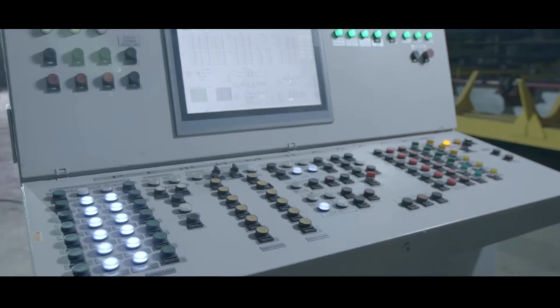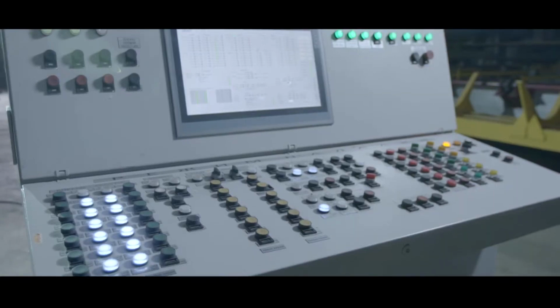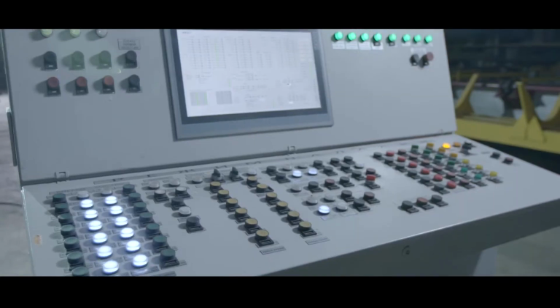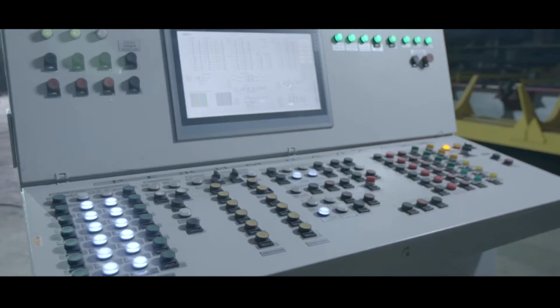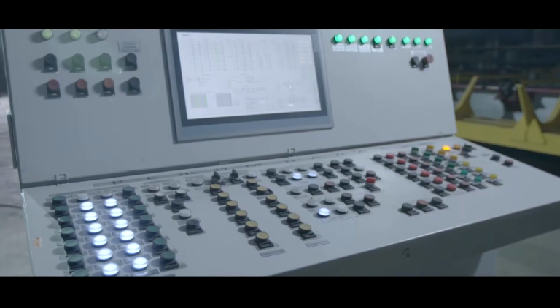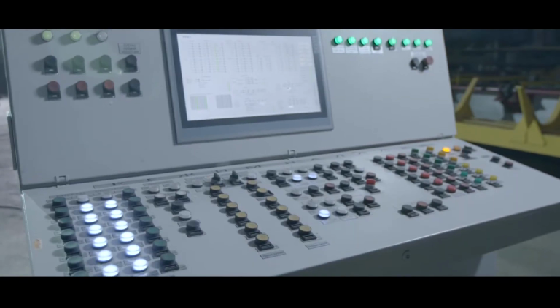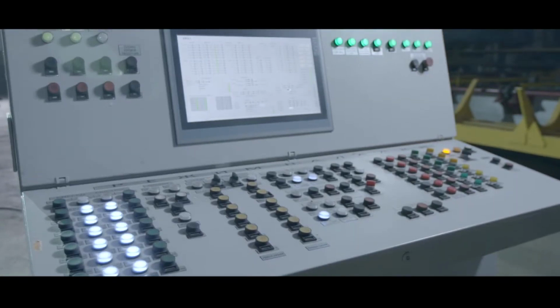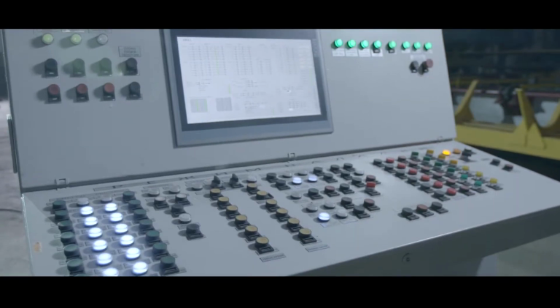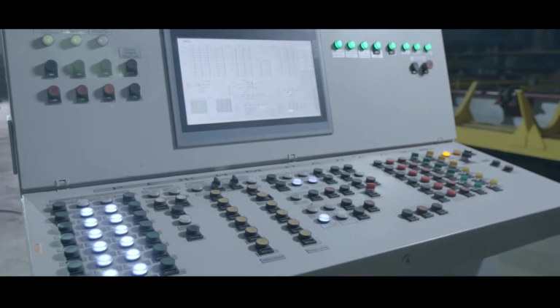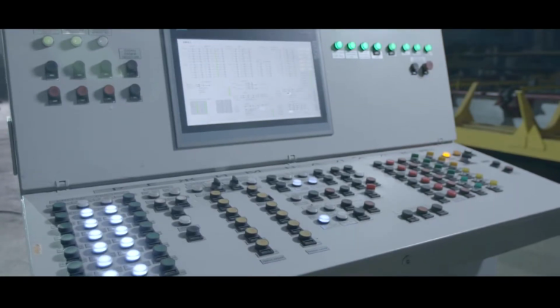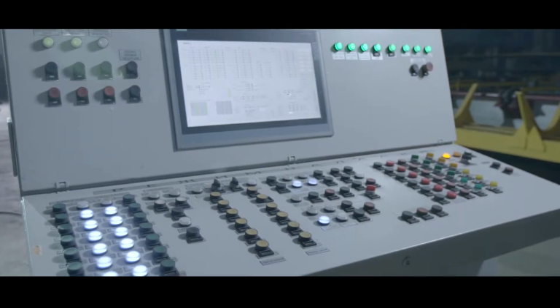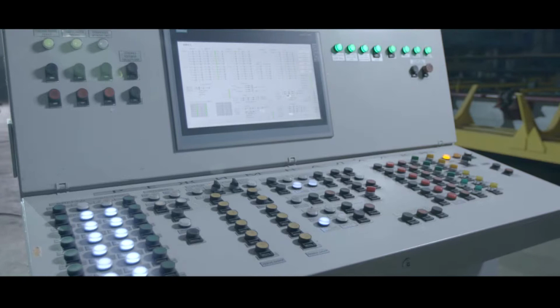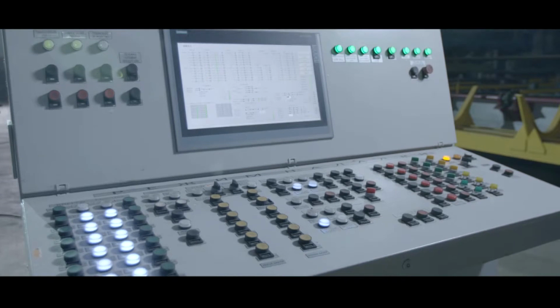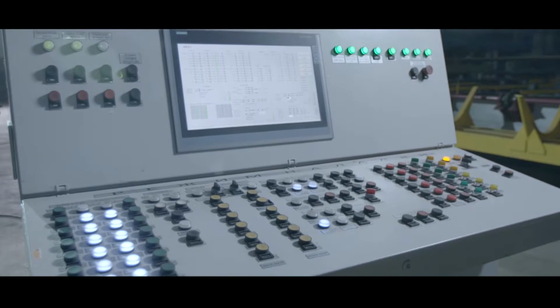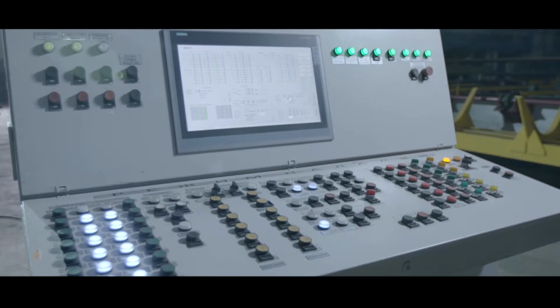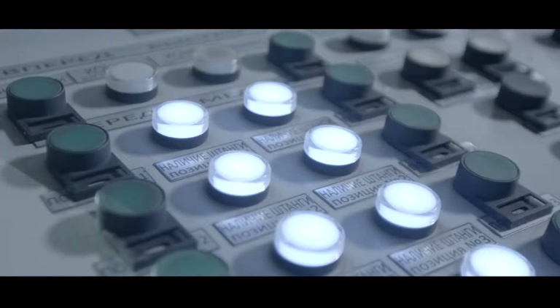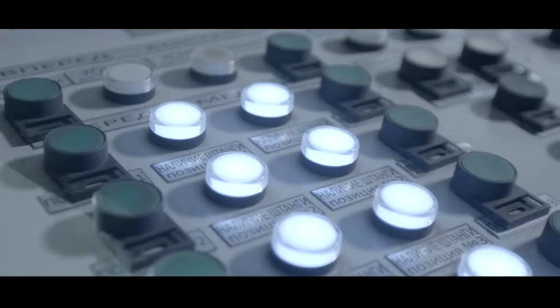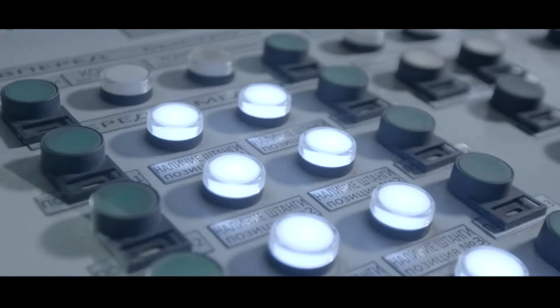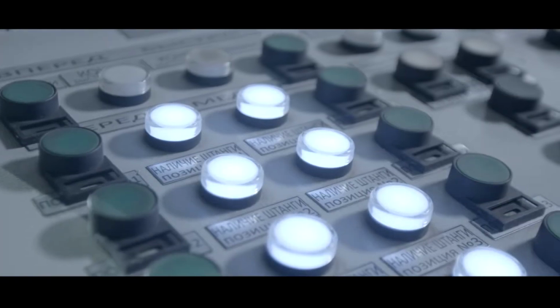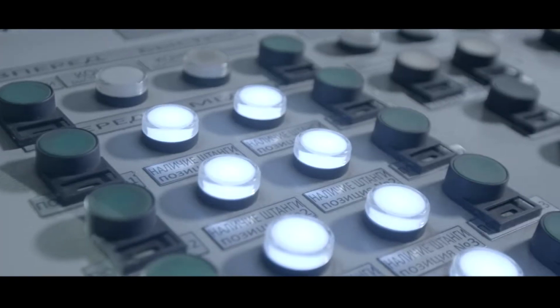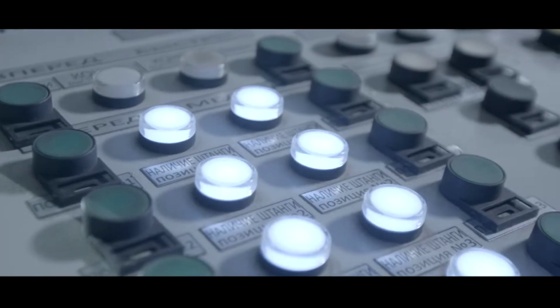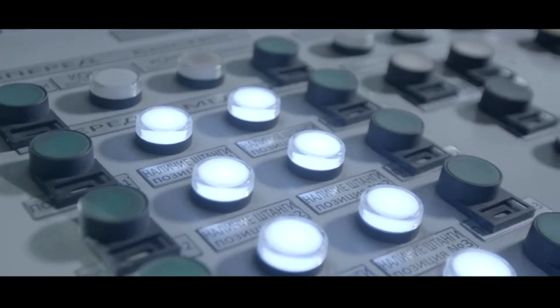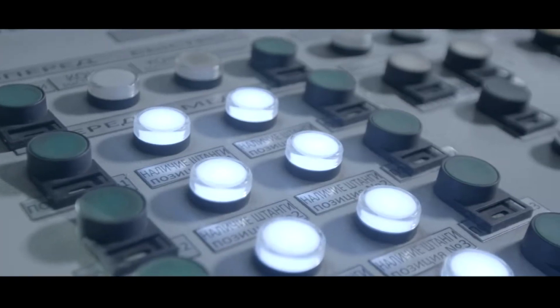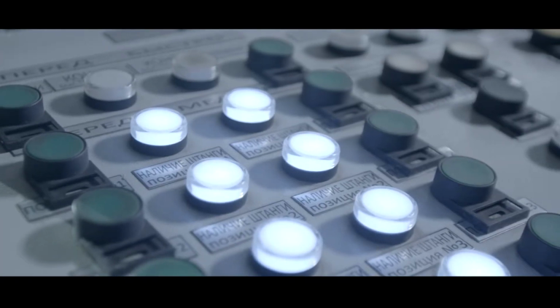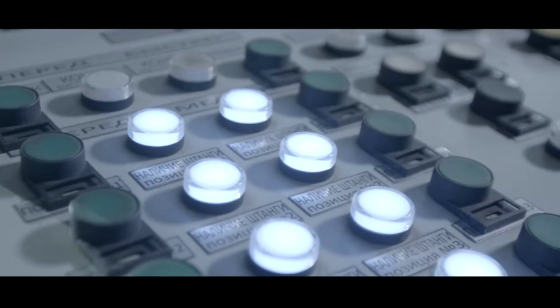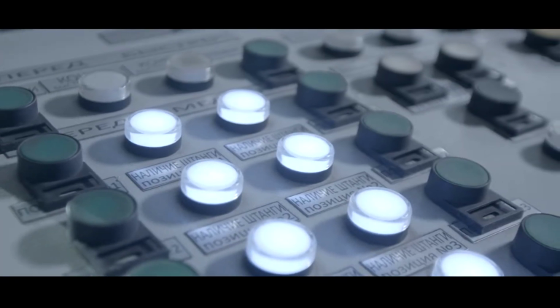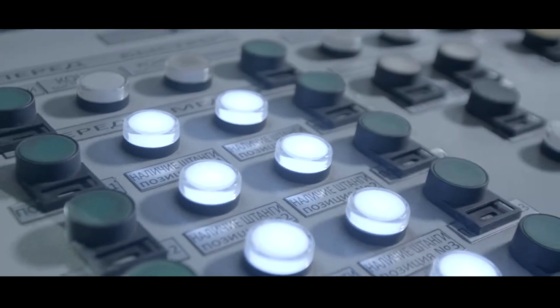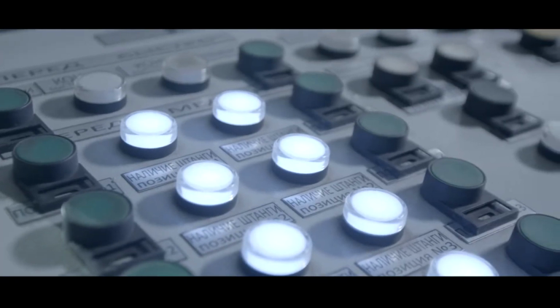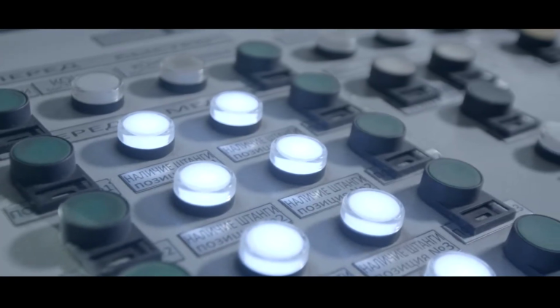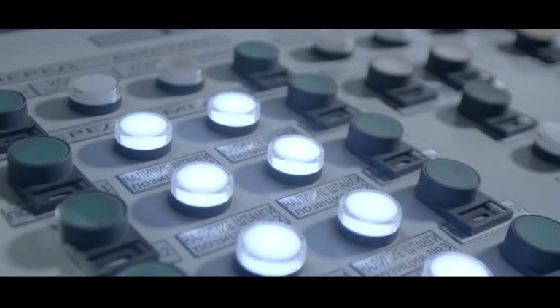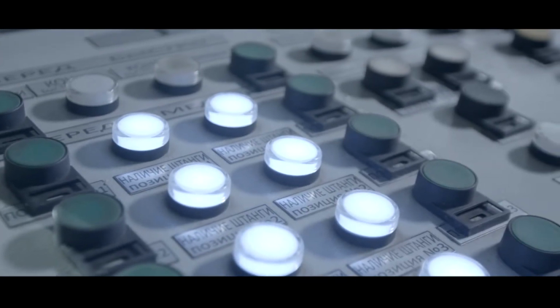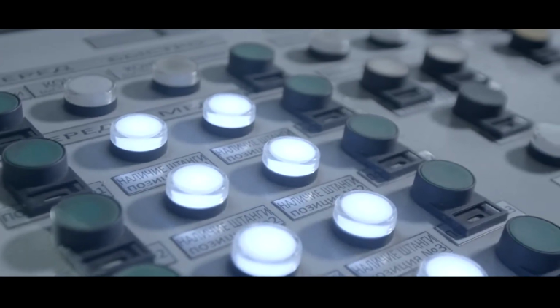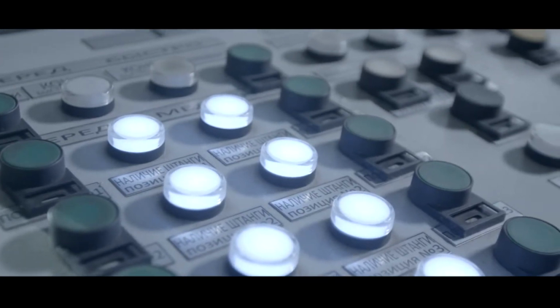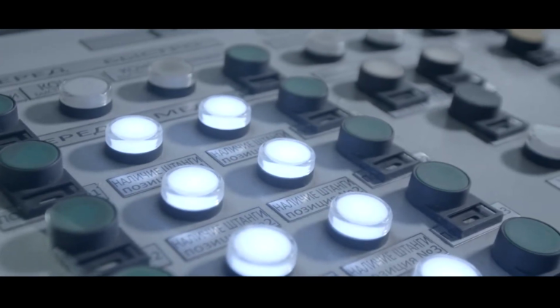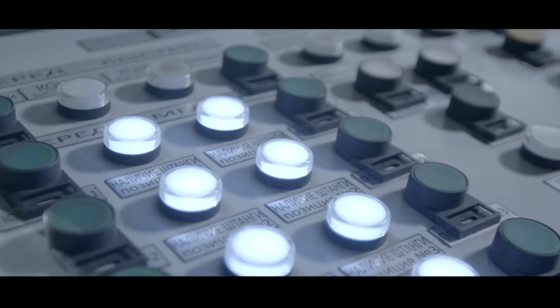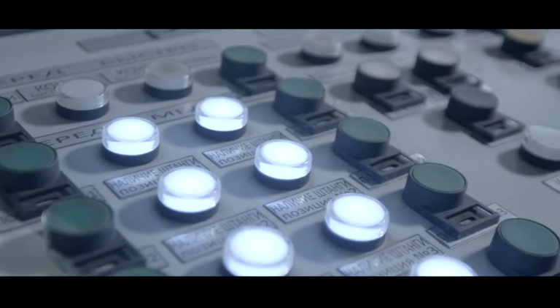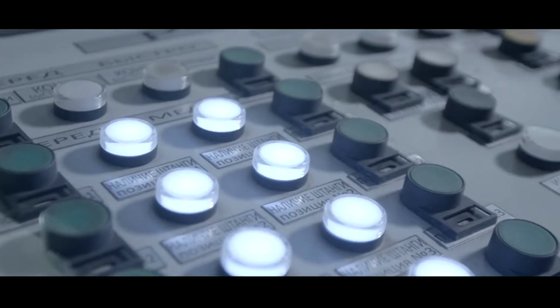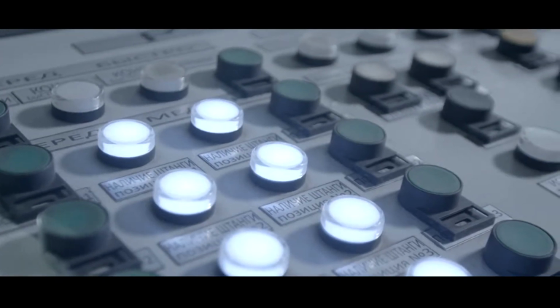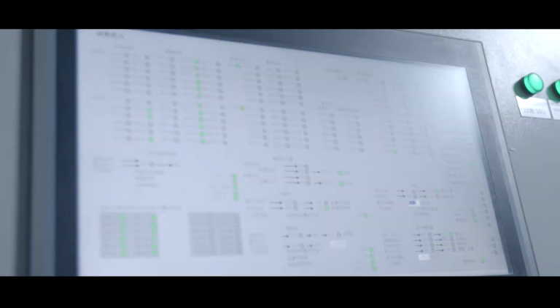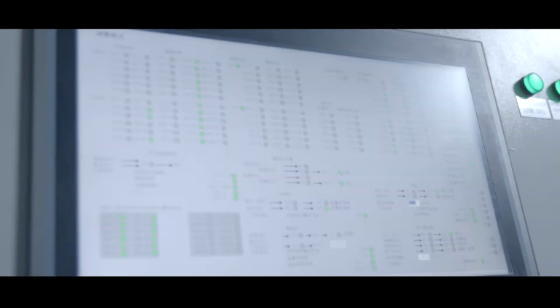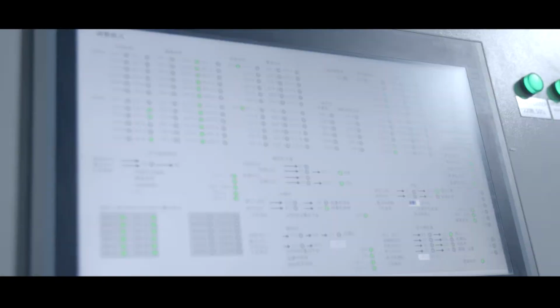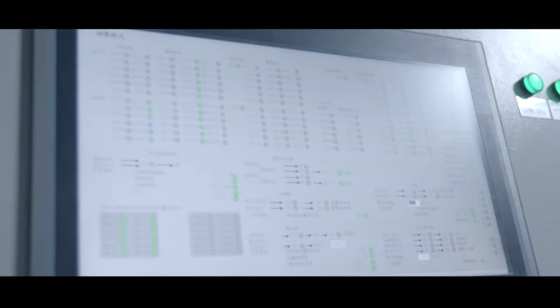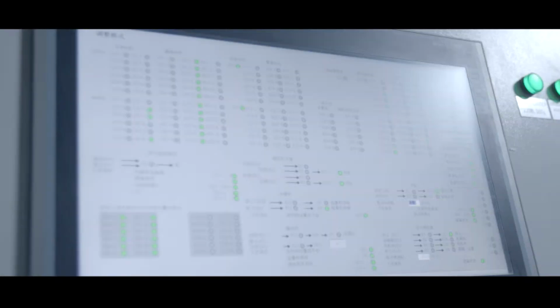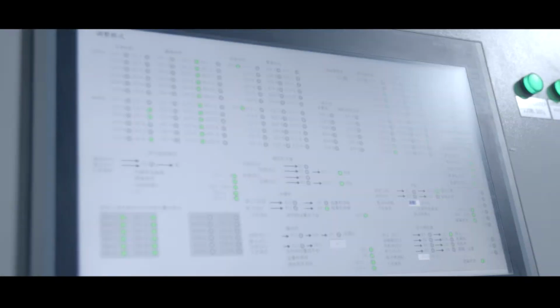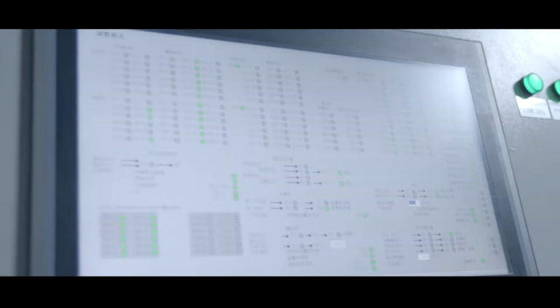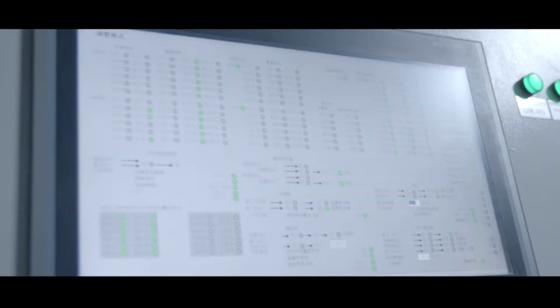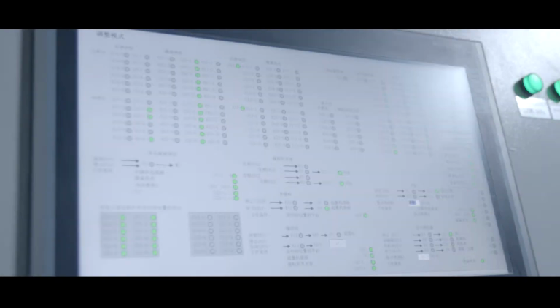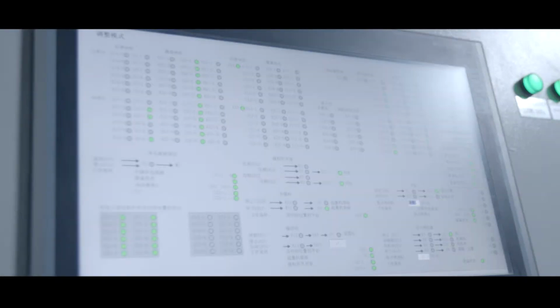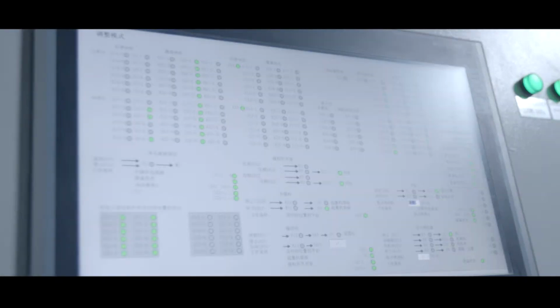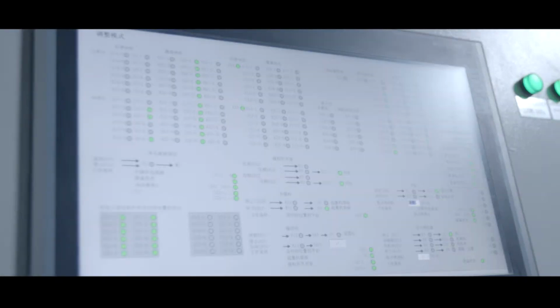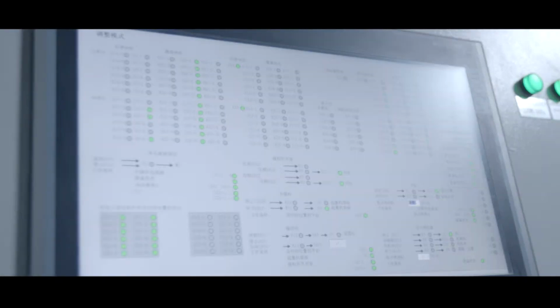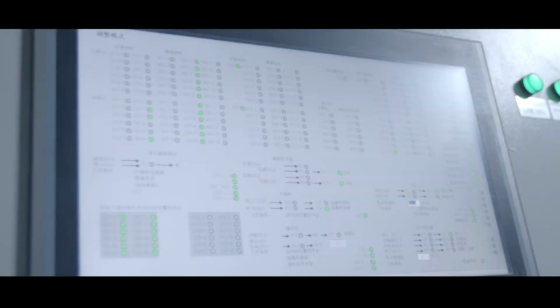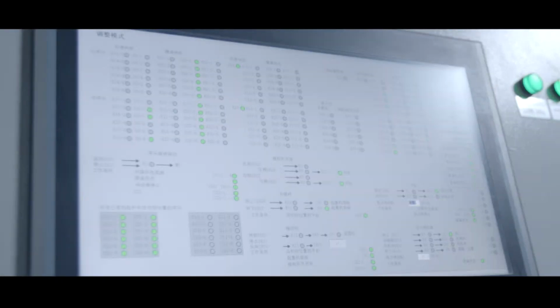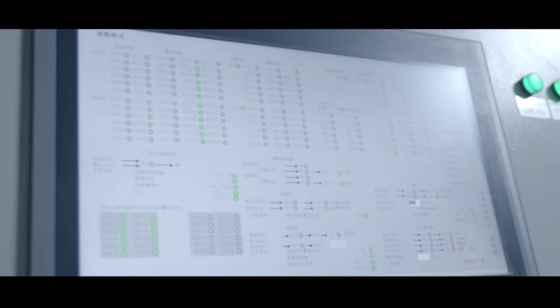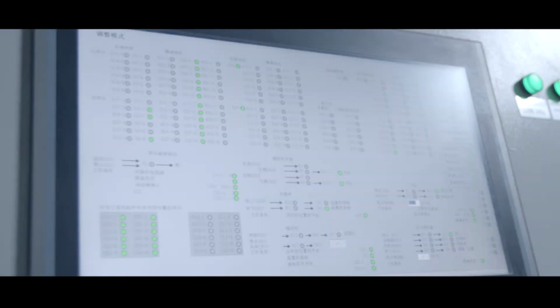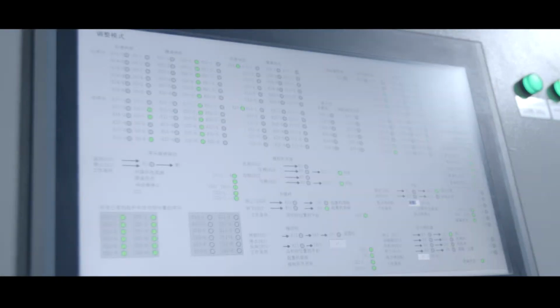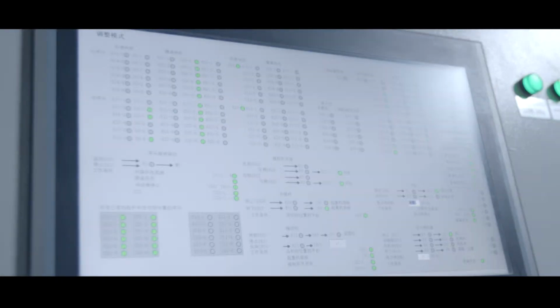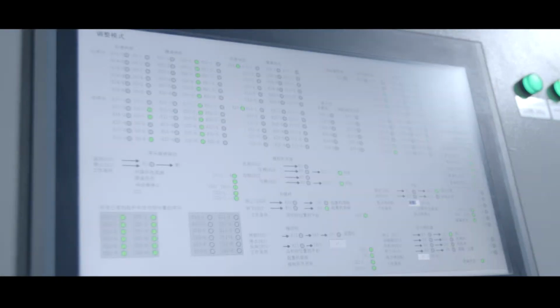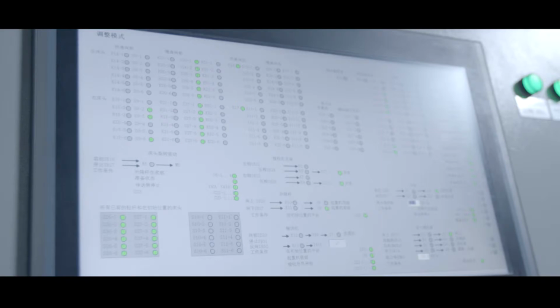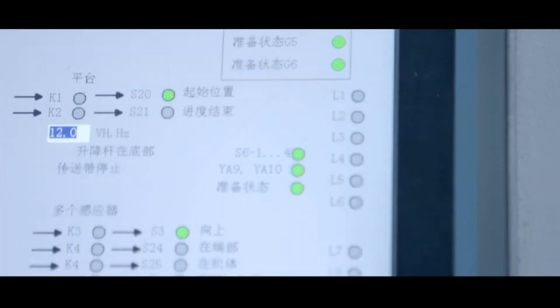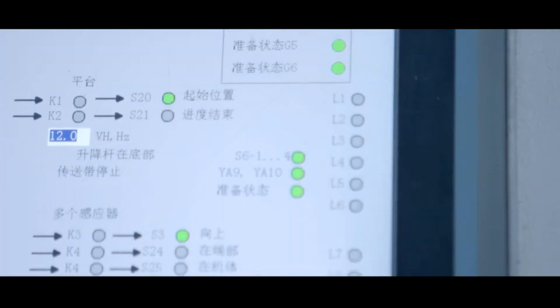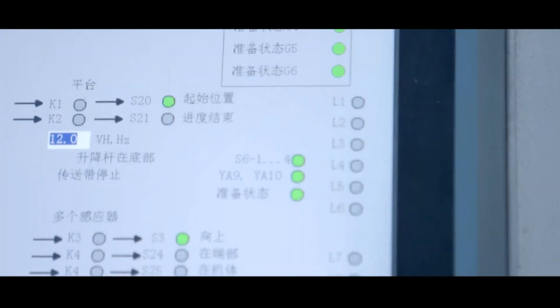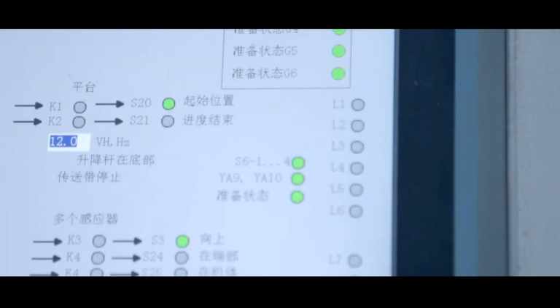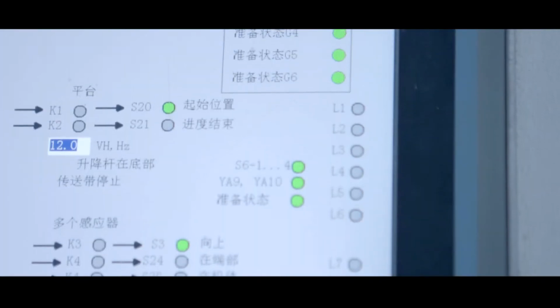Let's take a look at how the EH ultra high strength sucker rod production process exceeds manufacturing standards worldwide.